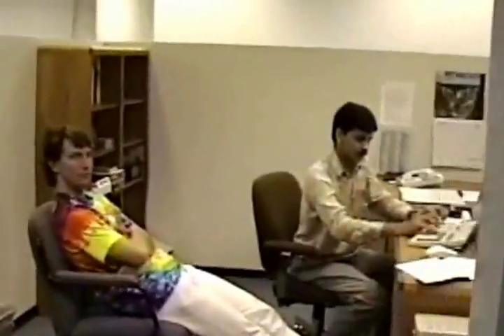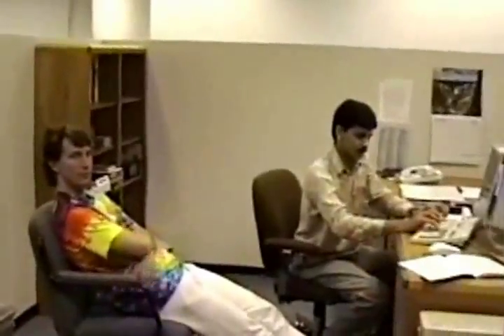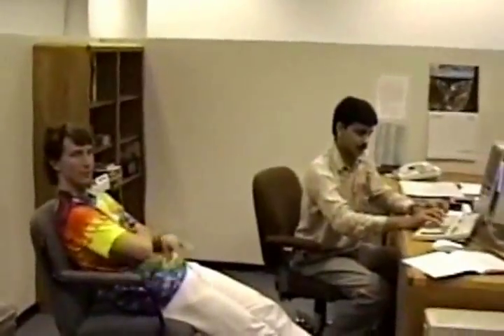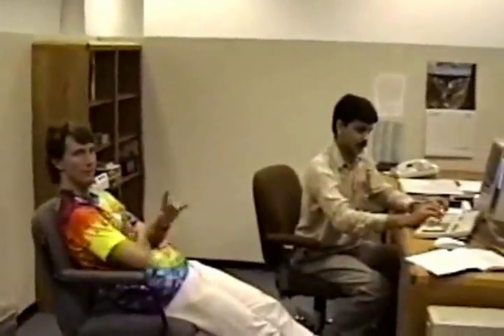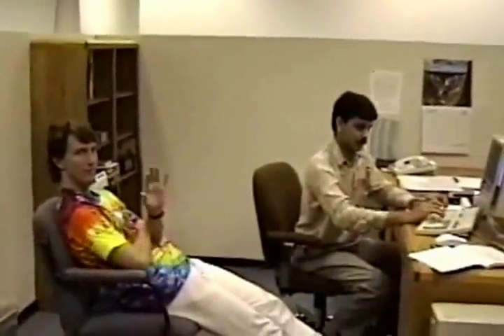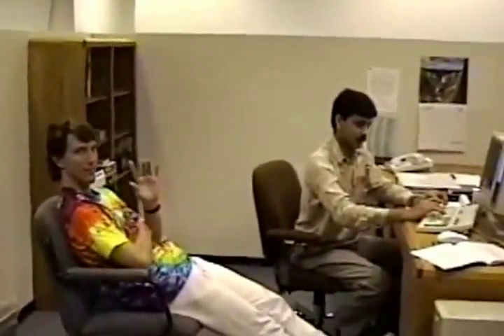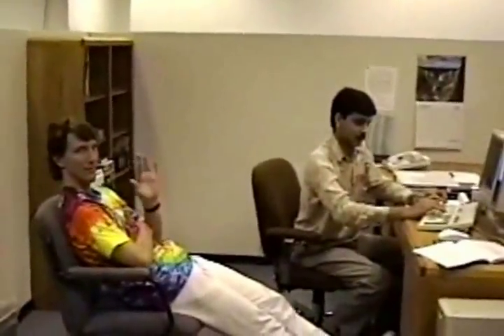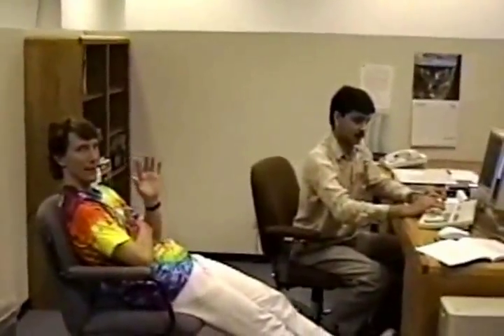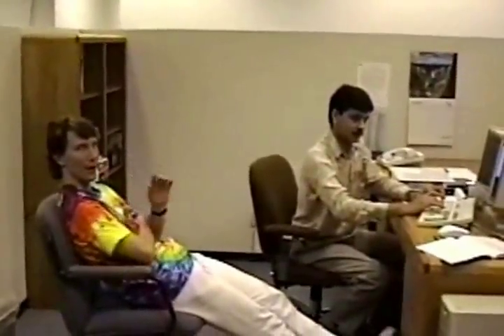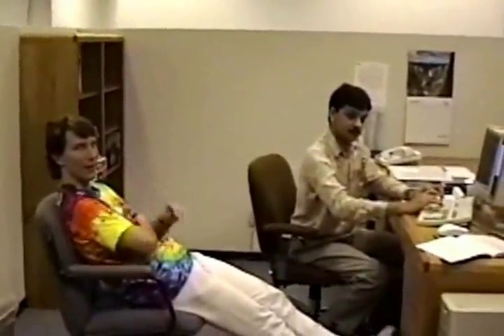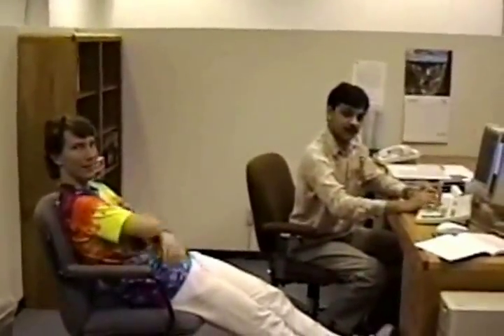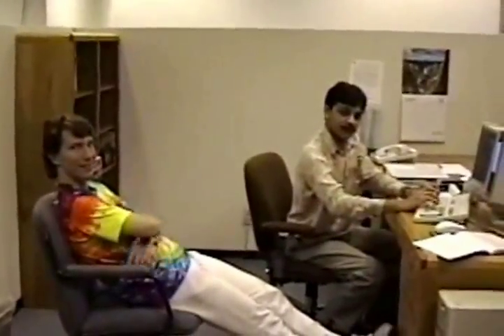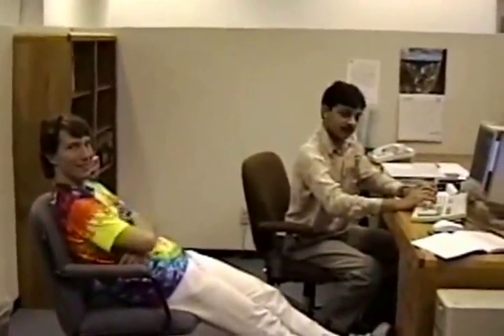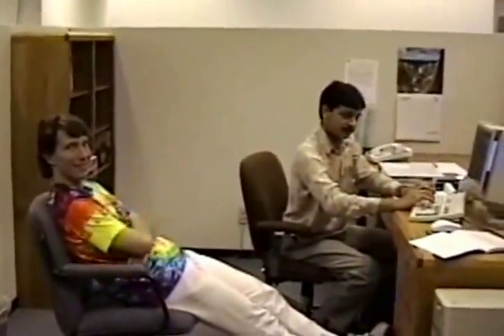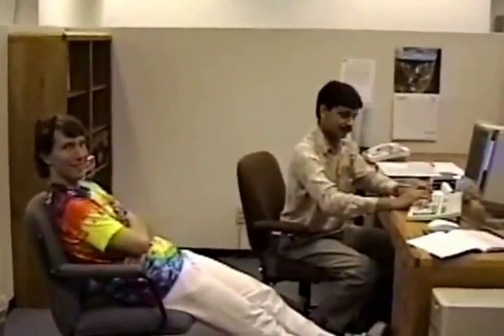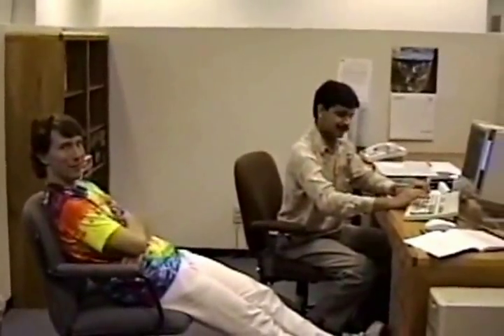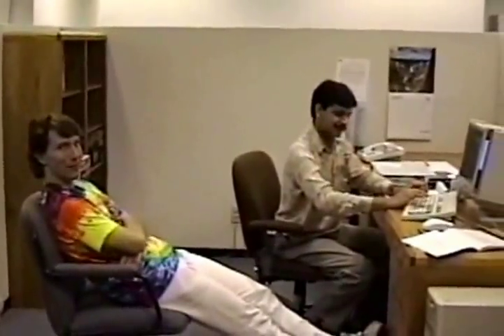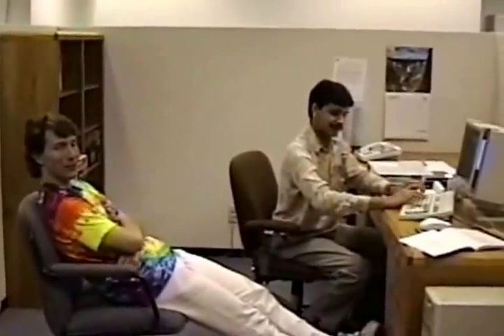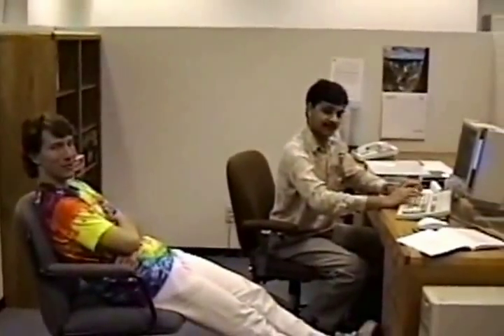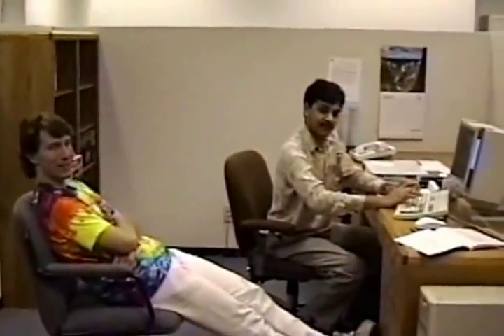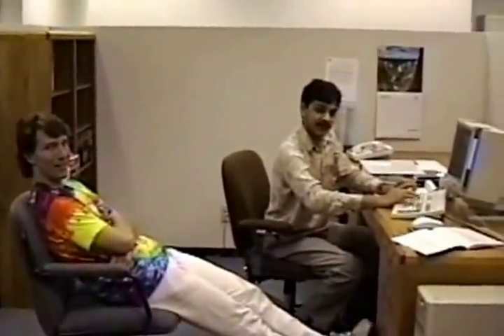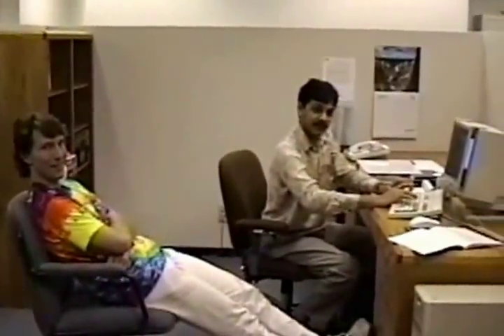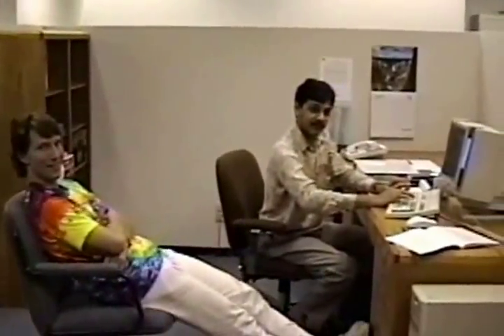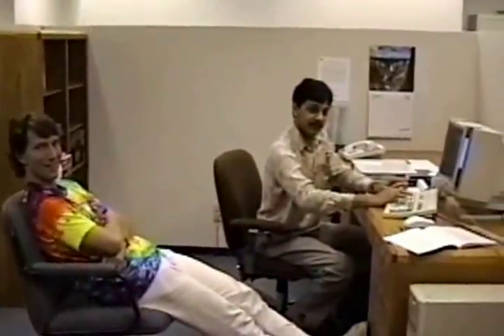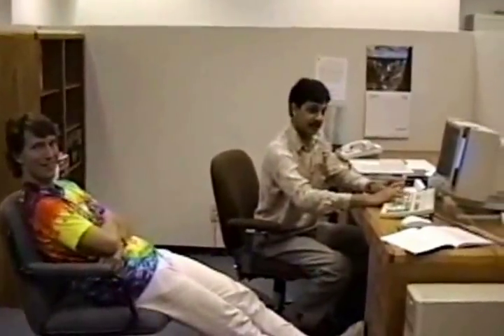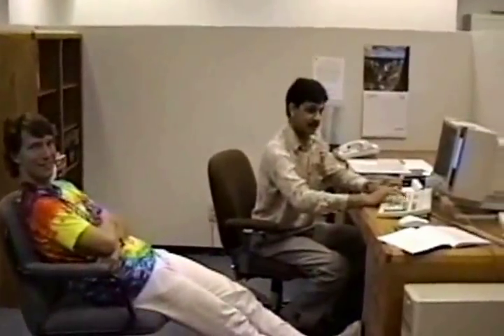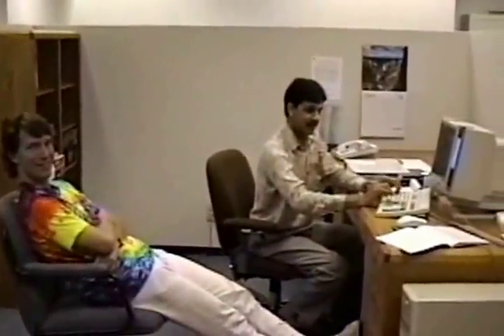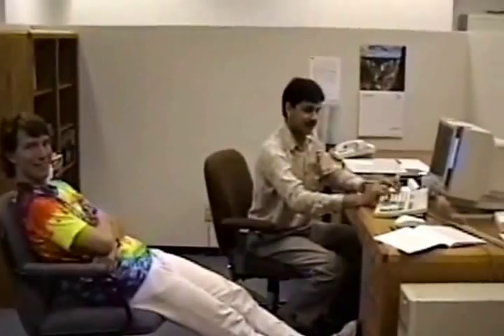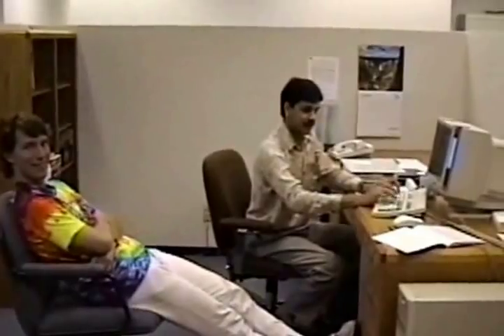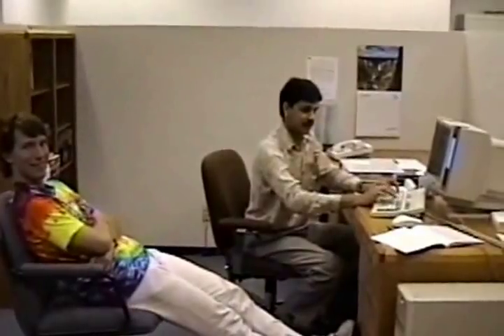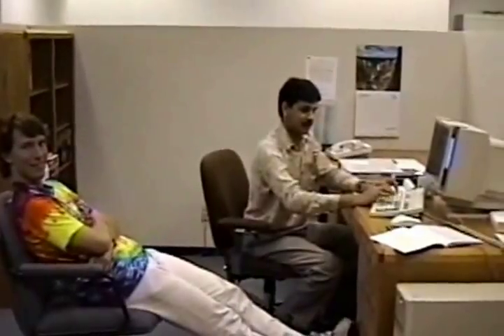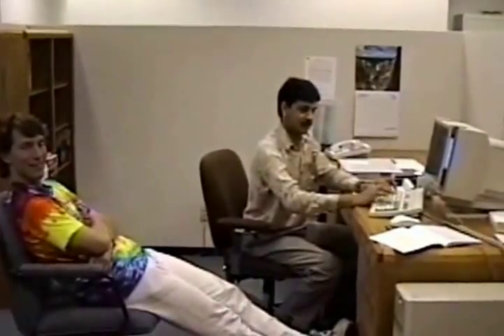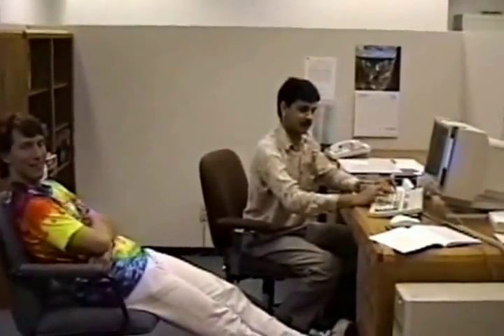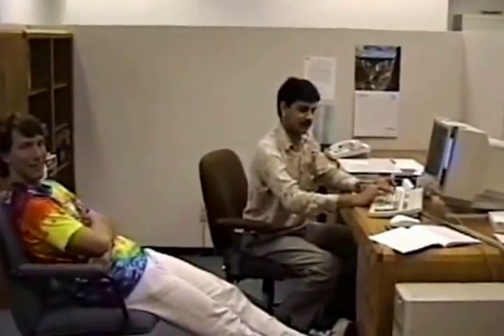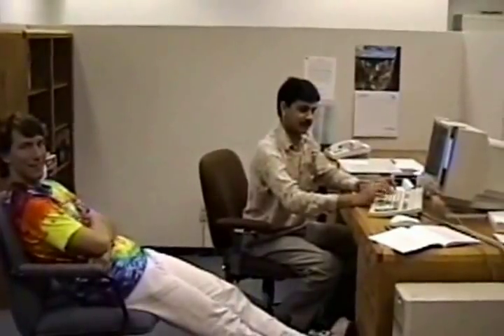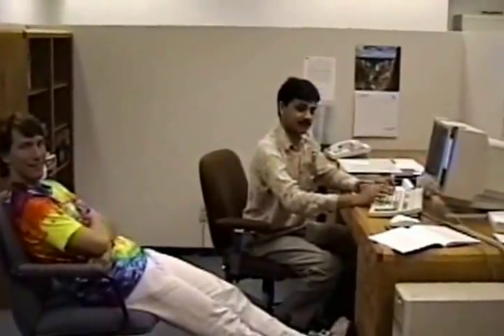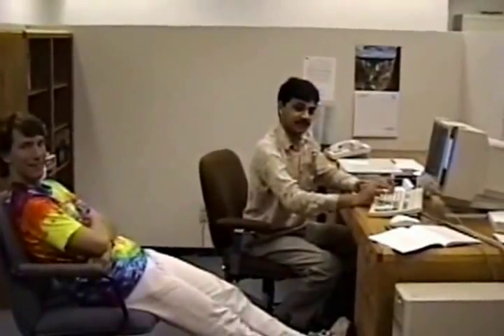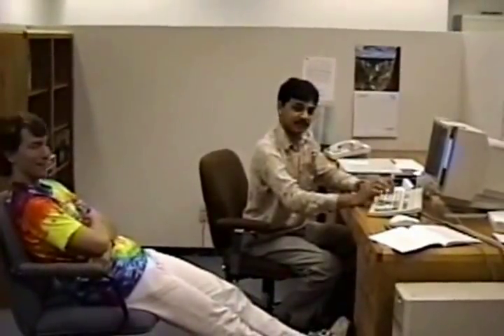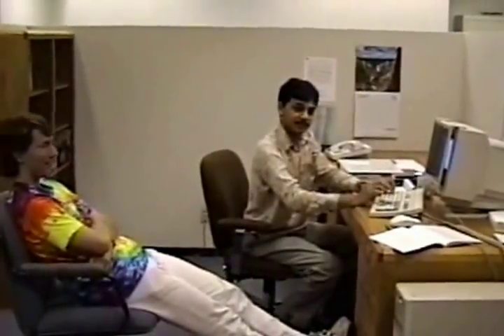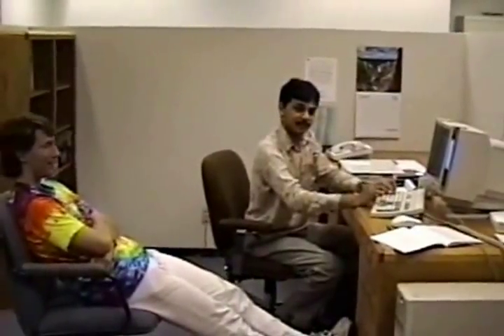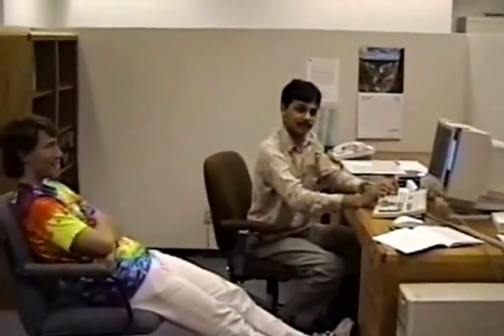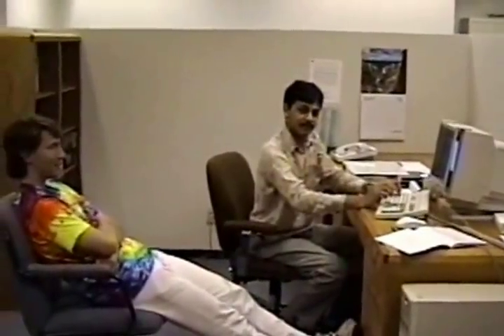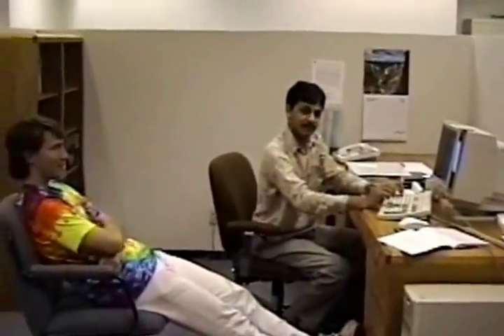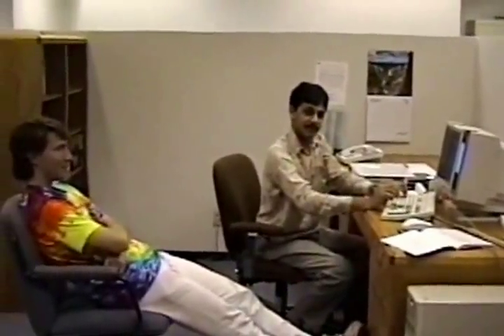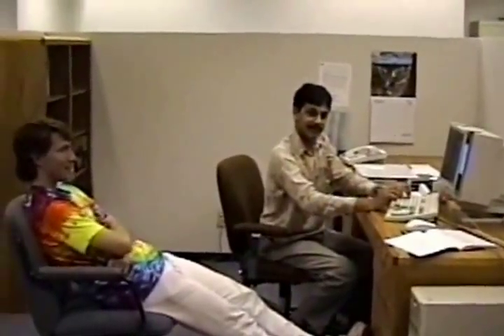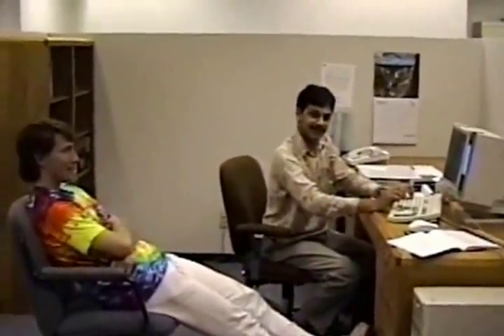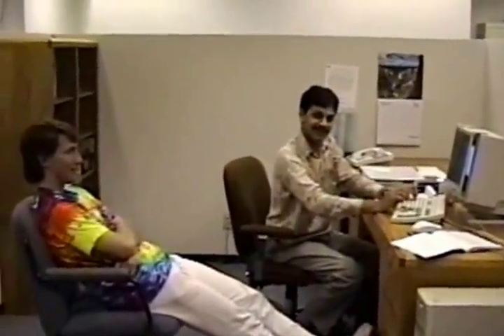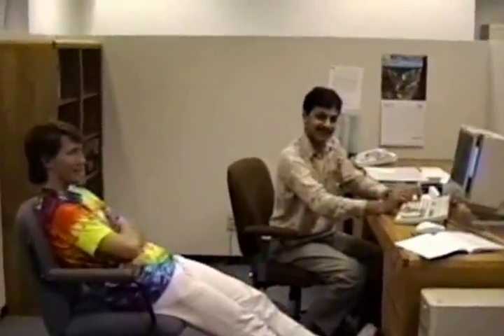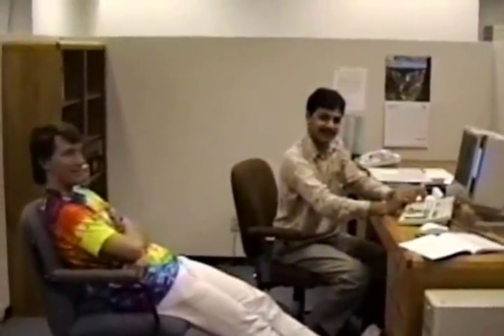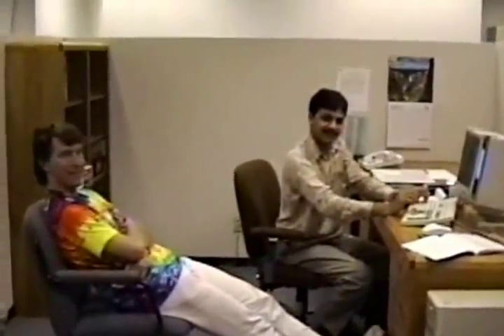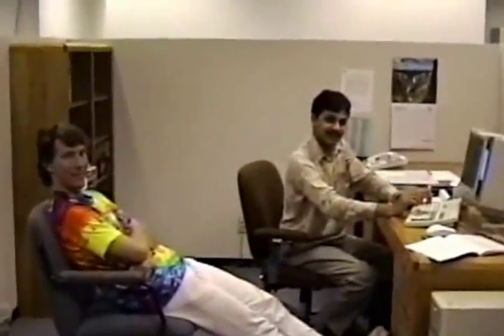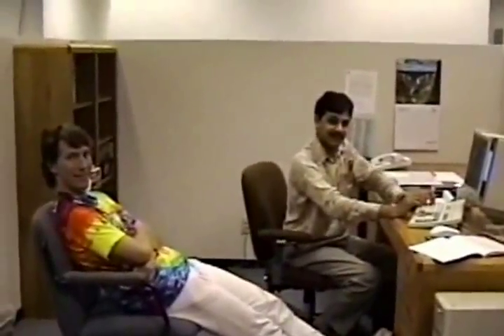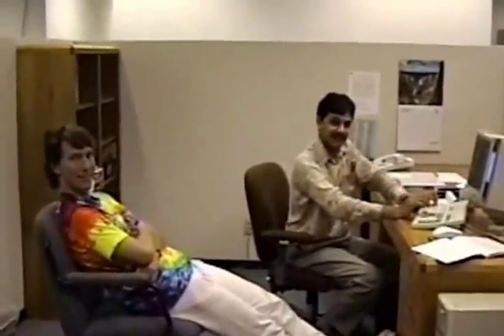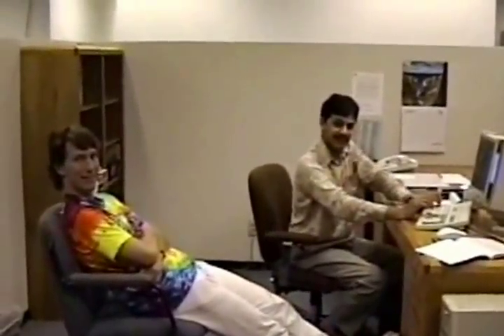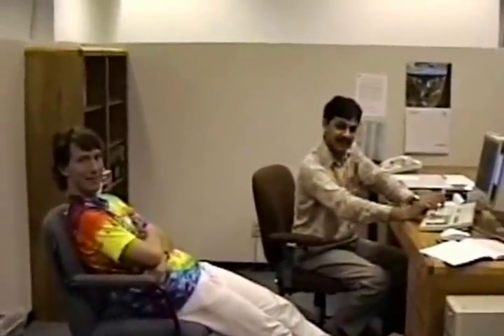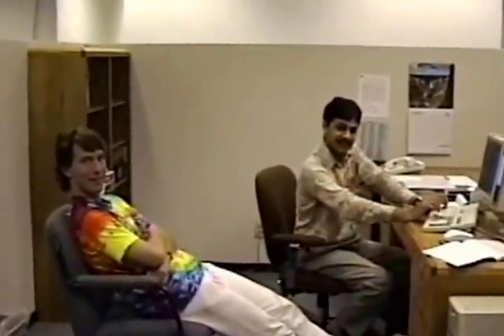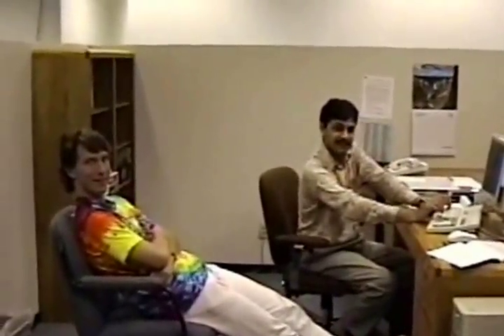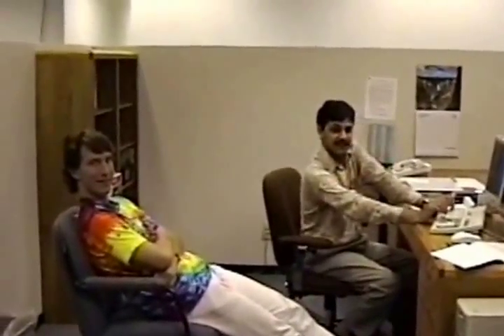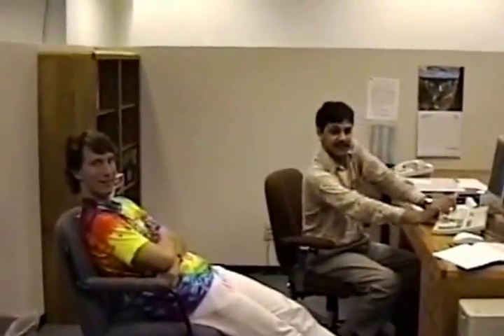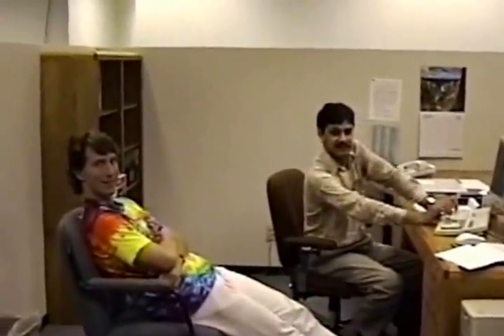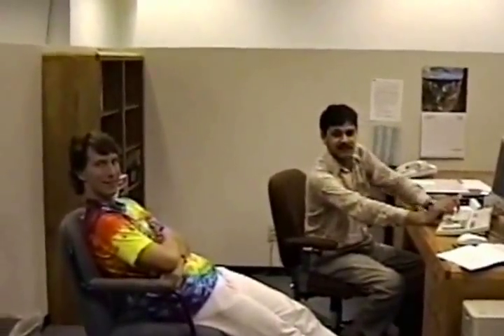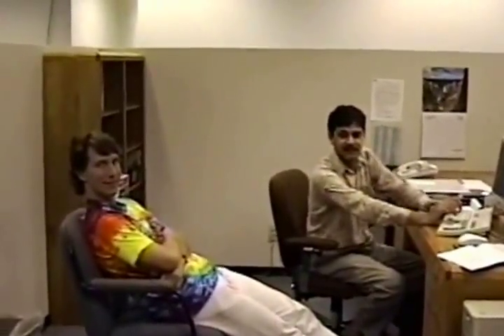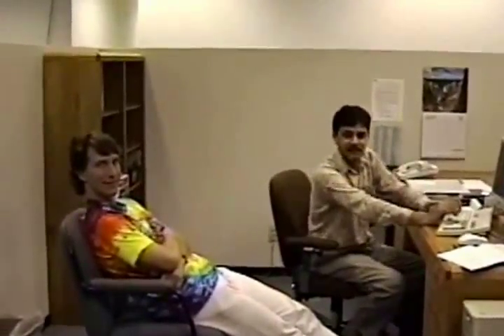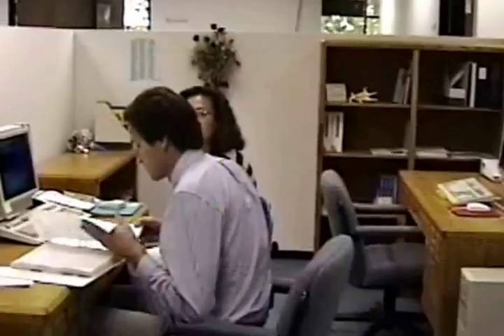Tim. And Rajesh. They work on software. They work with Sergey.